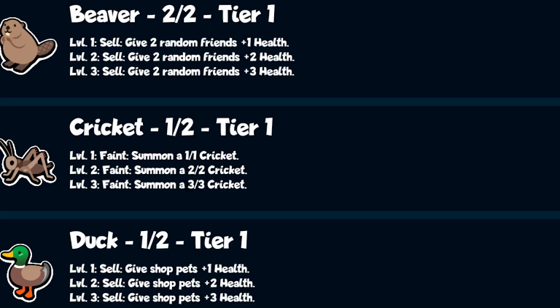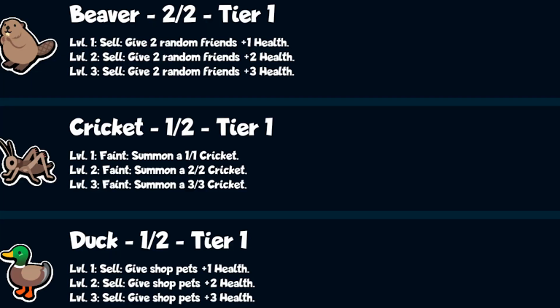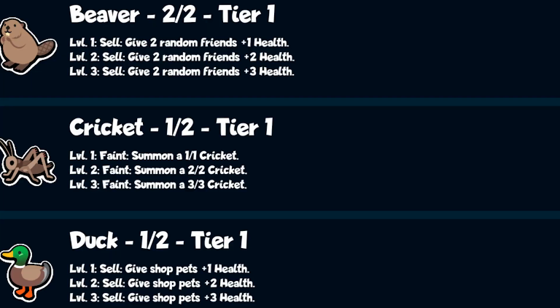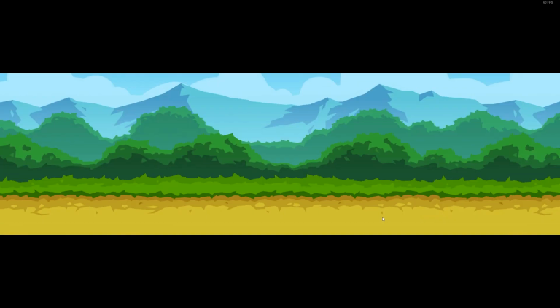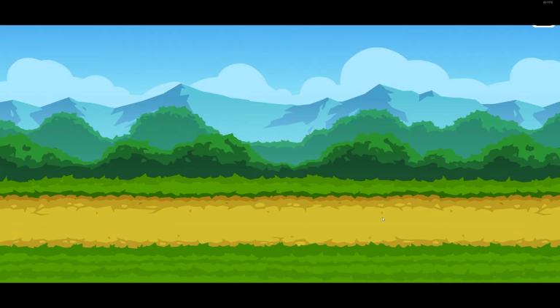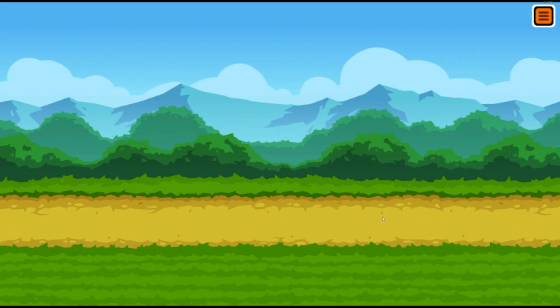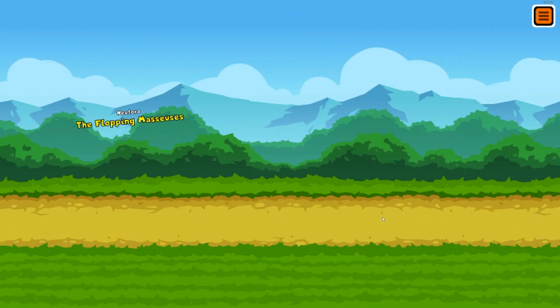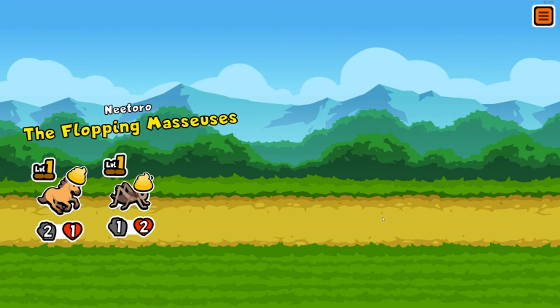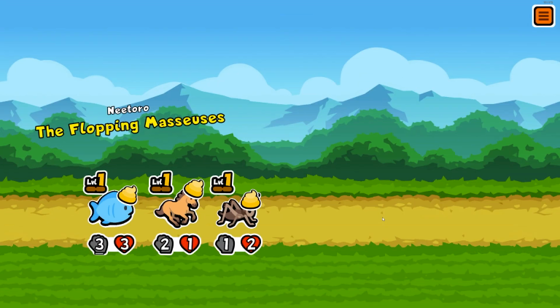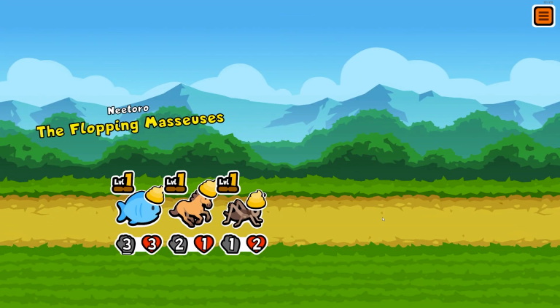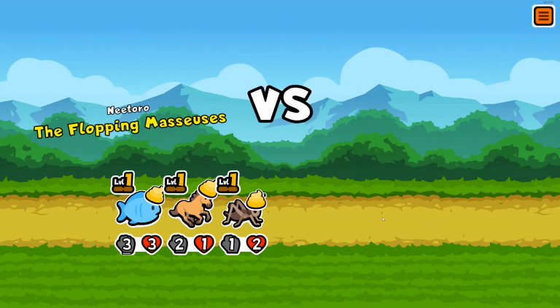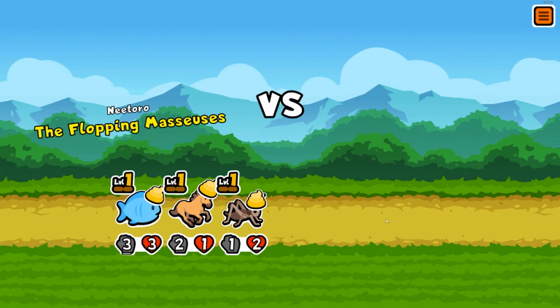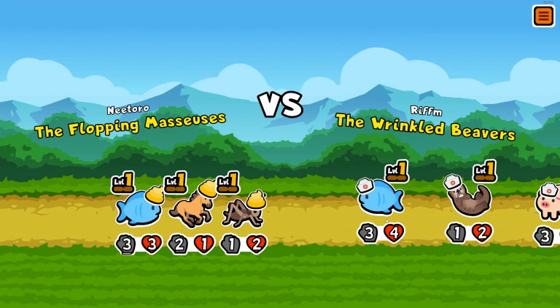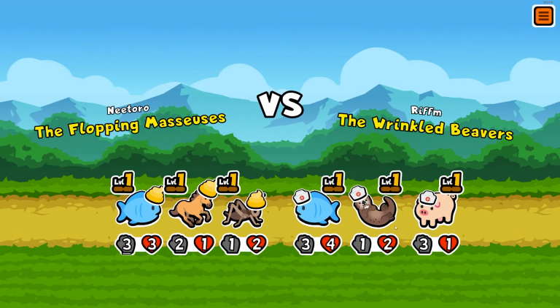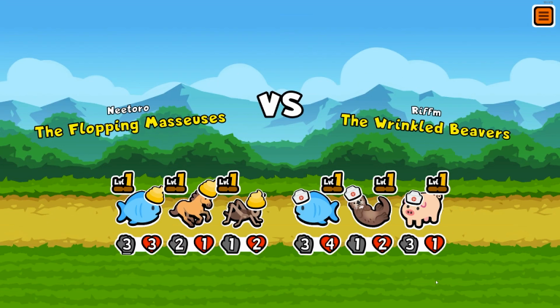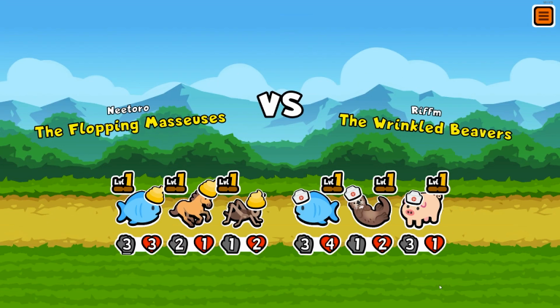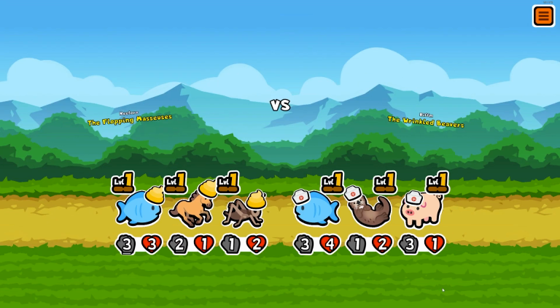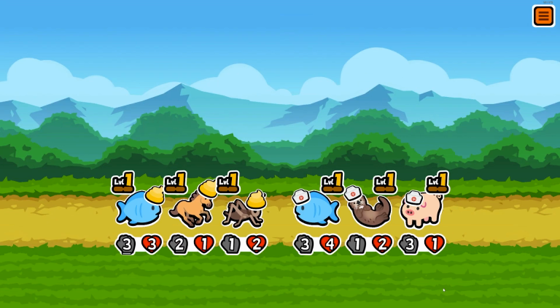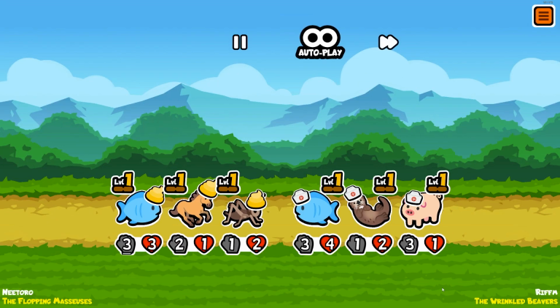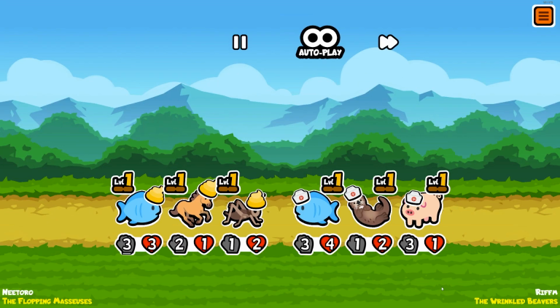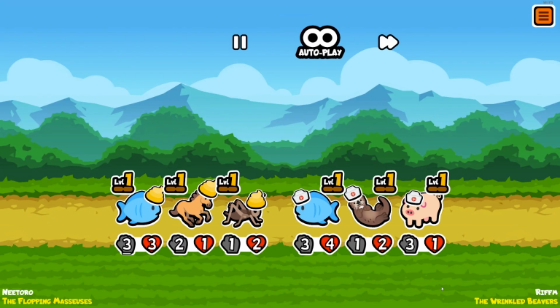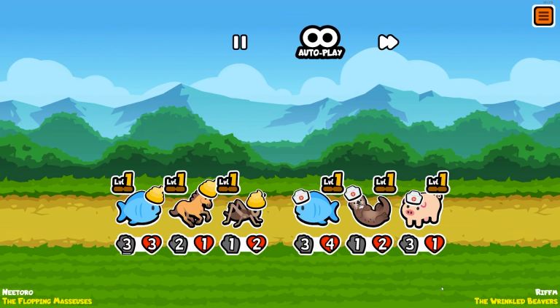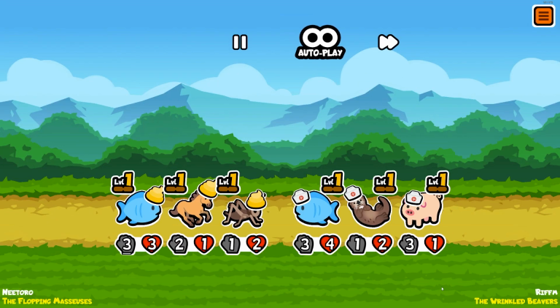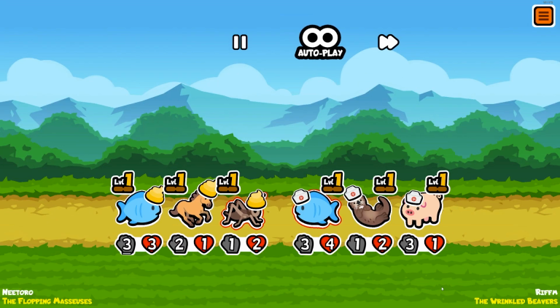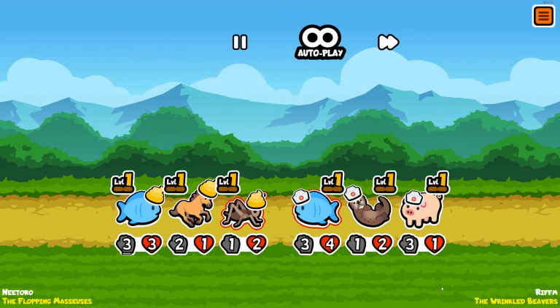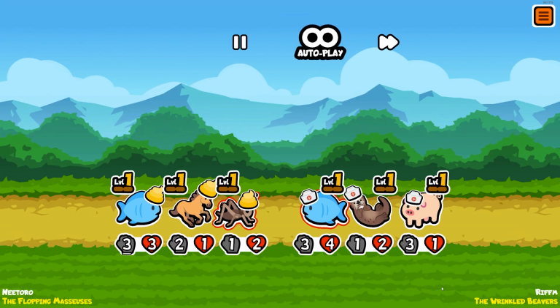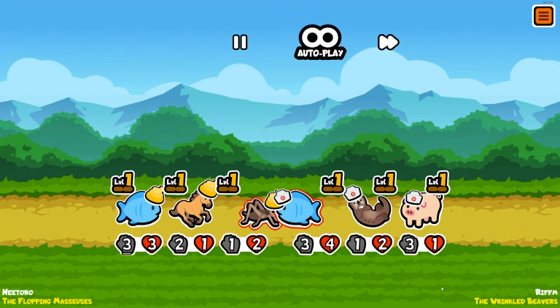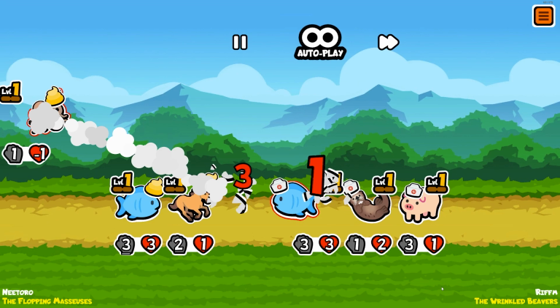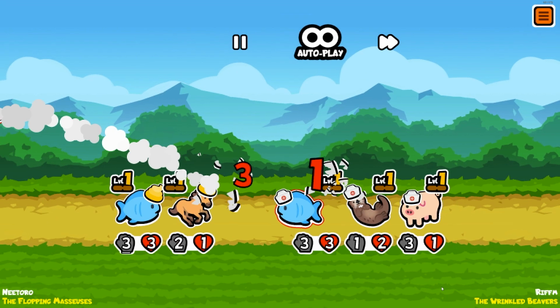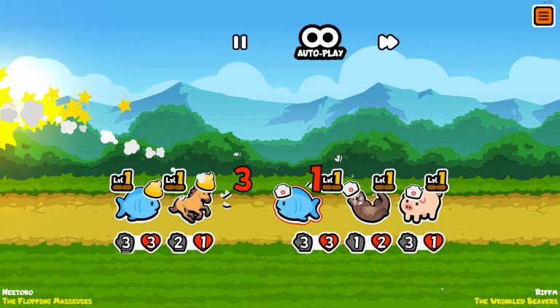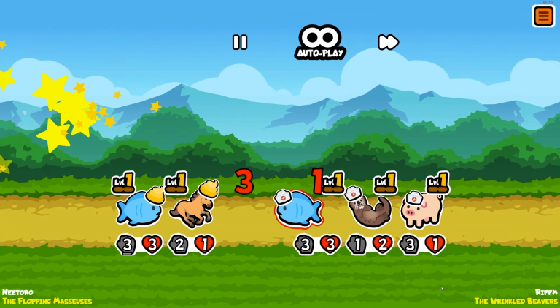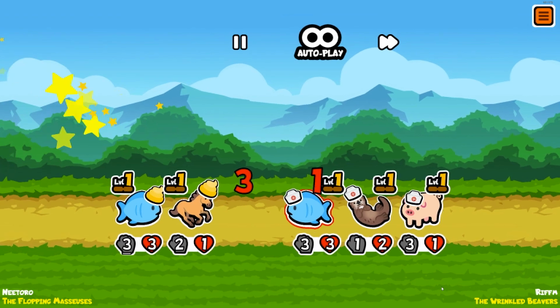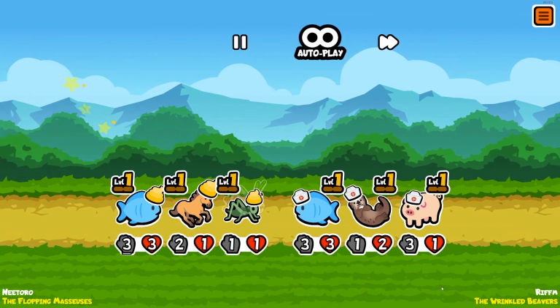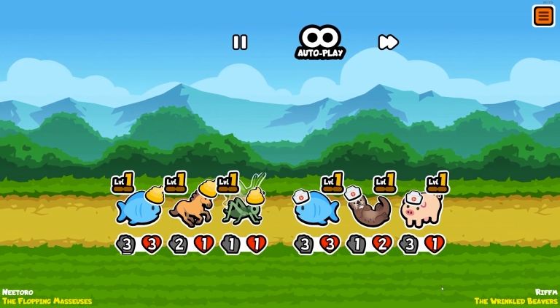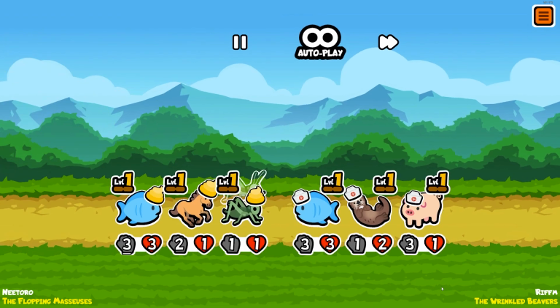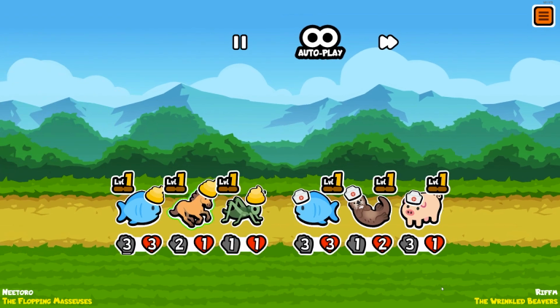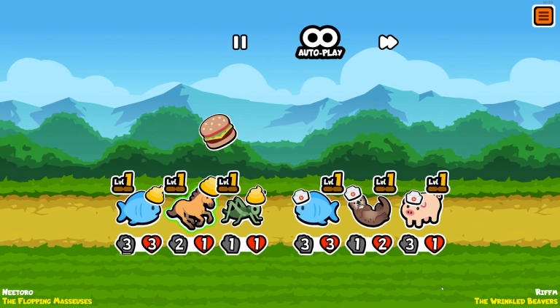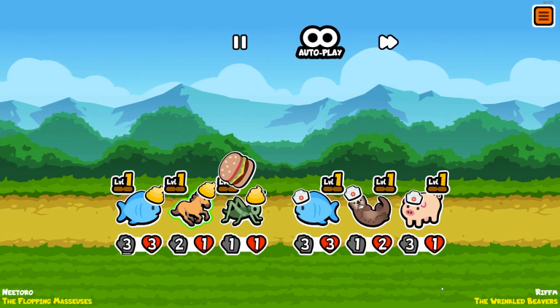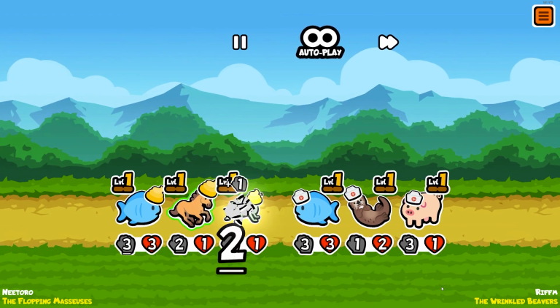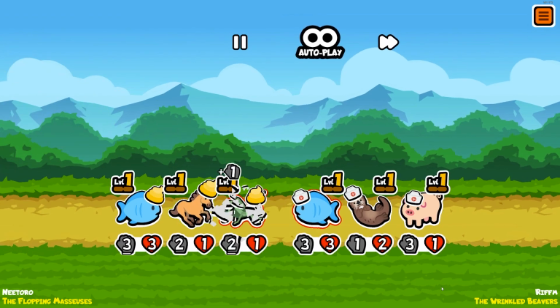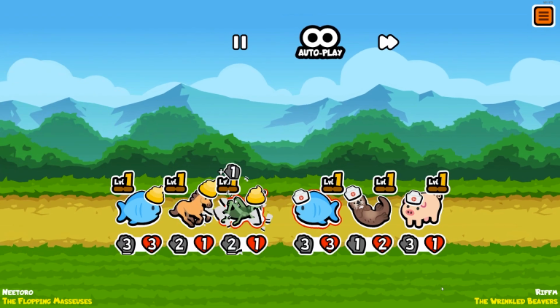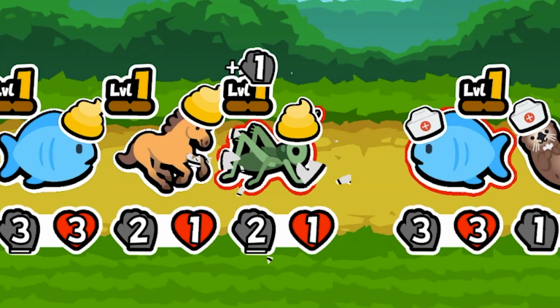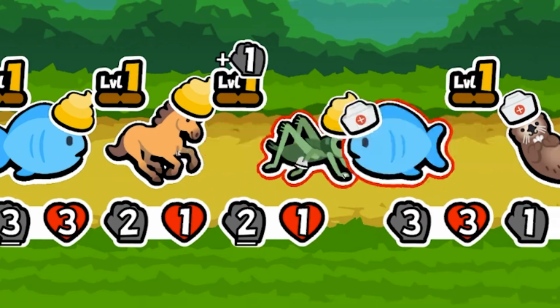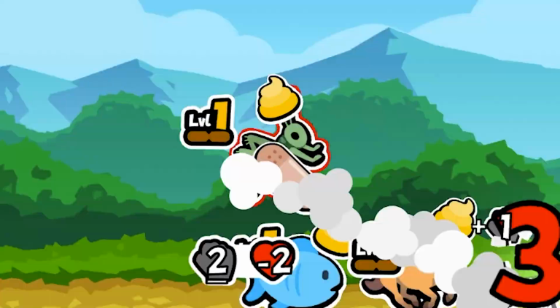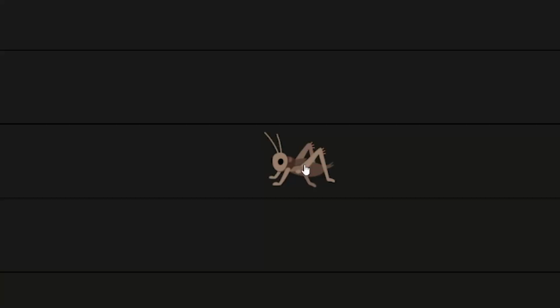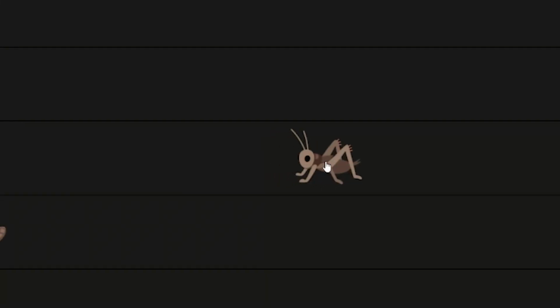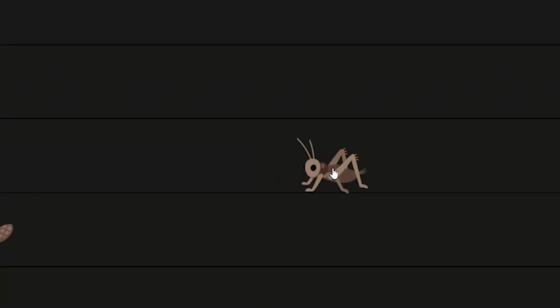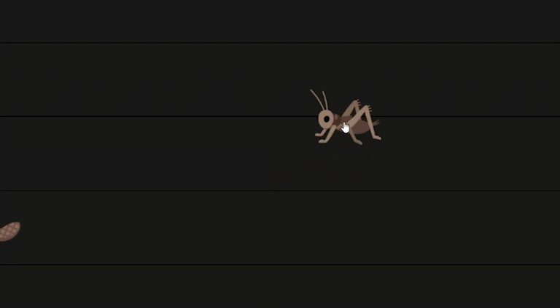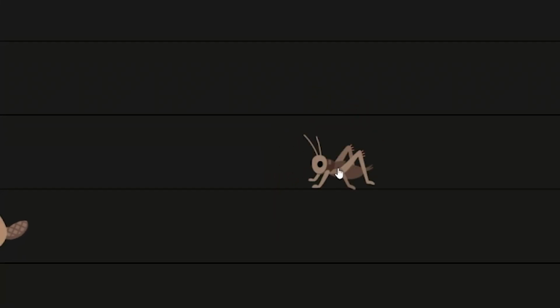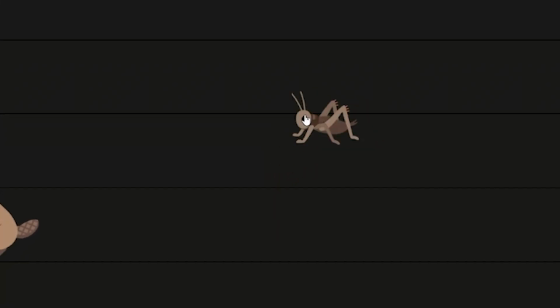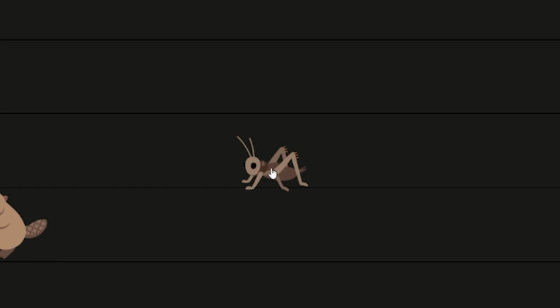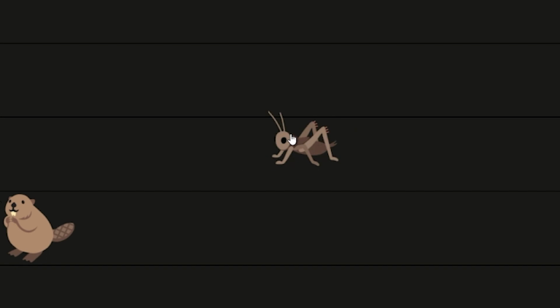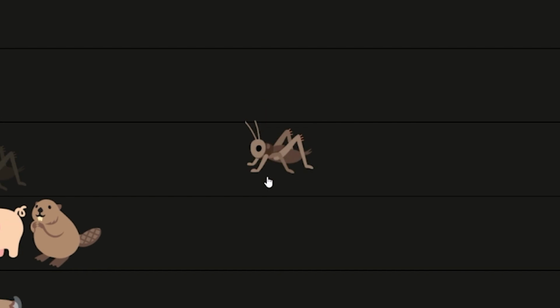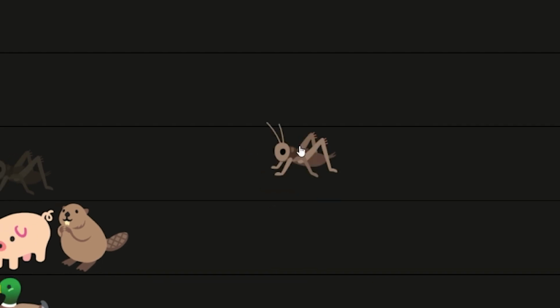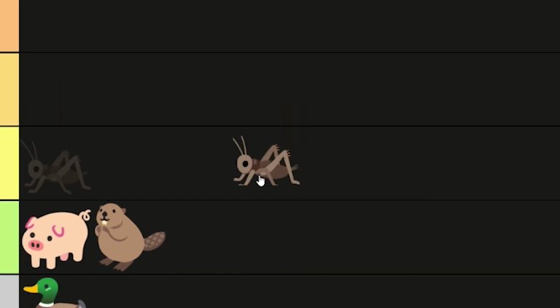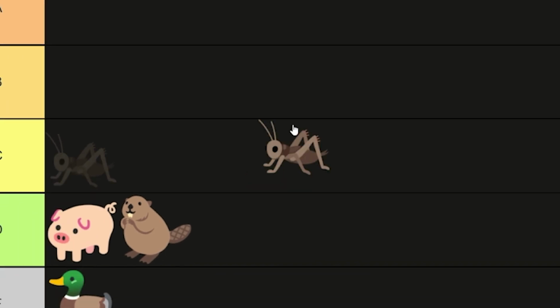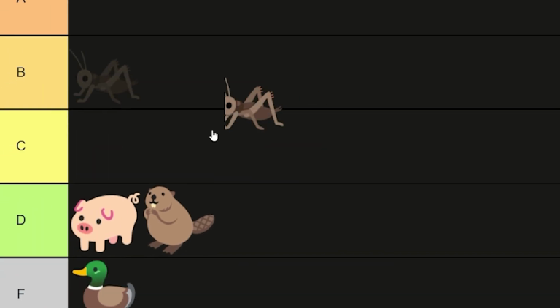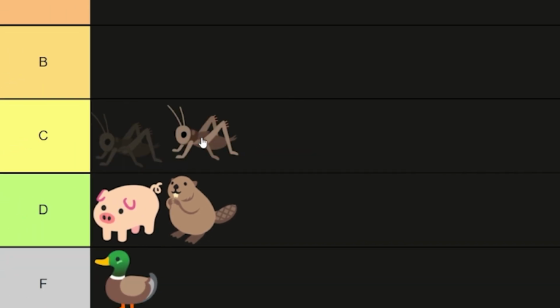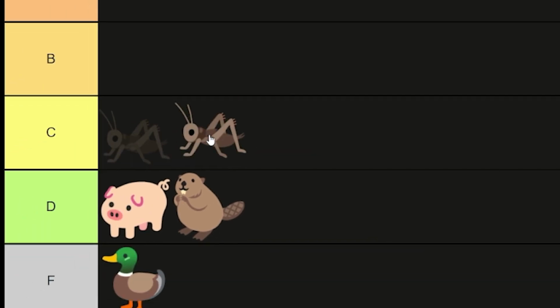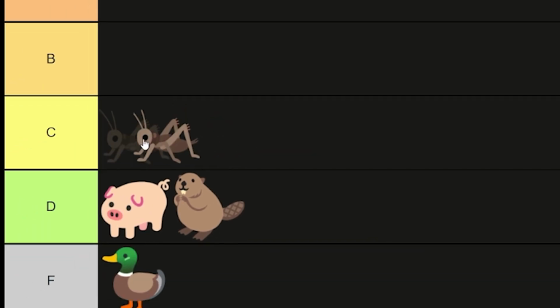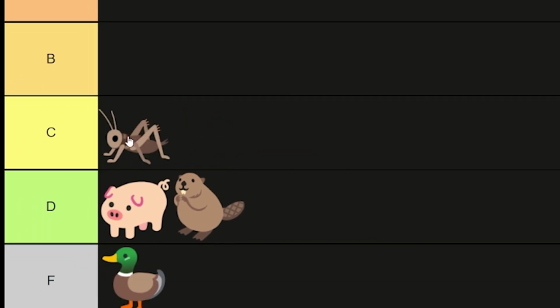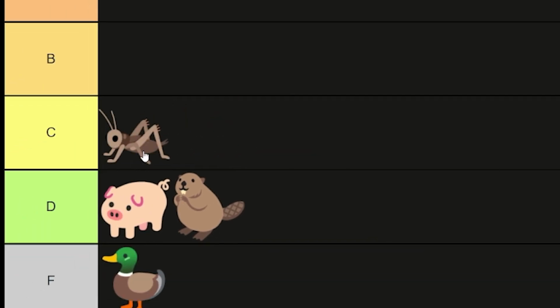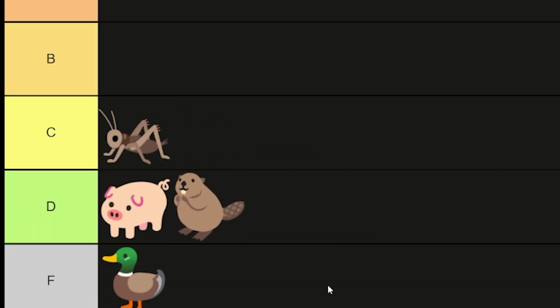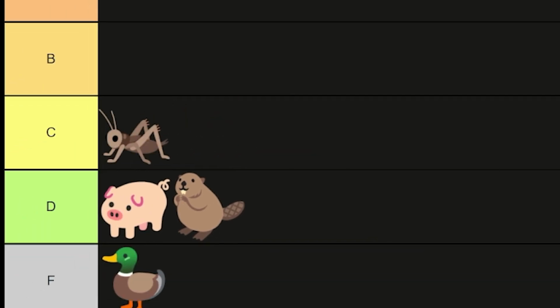However, considering how strong it can be when comboed with the horse and potentially the turkey late game, it can chirp its way into the C tier.